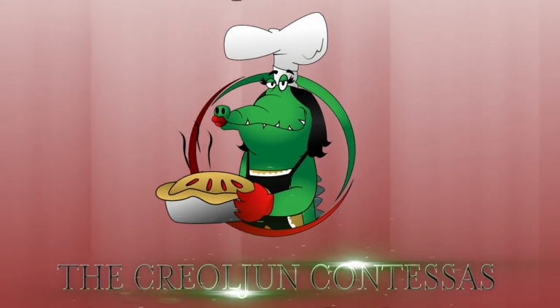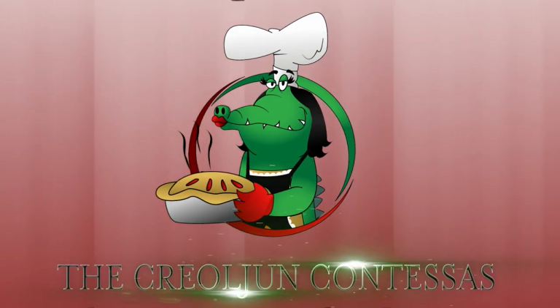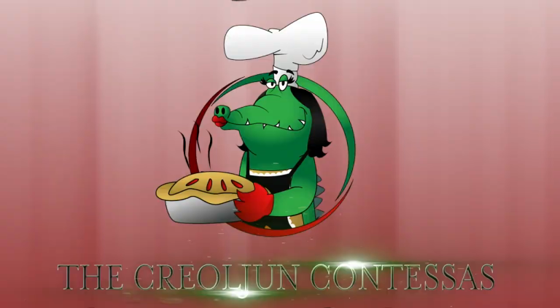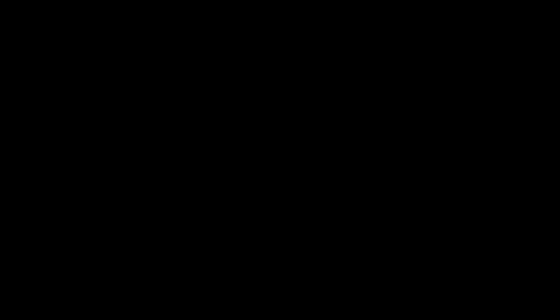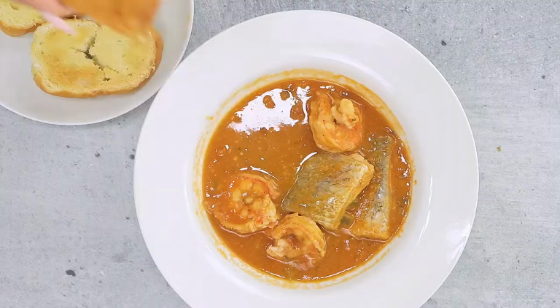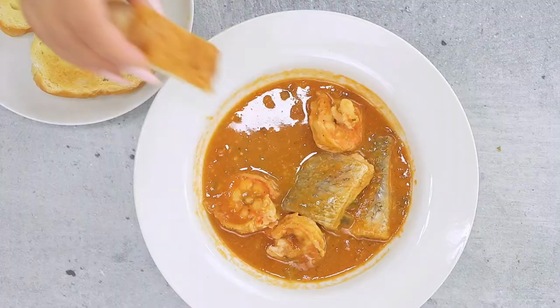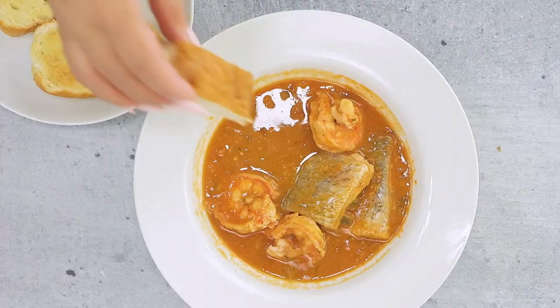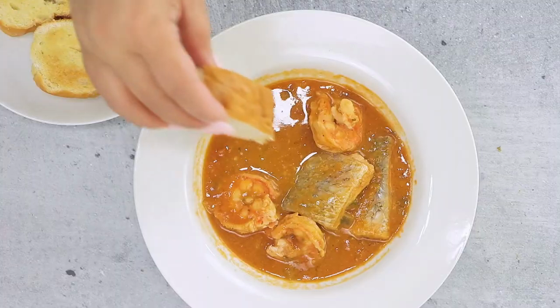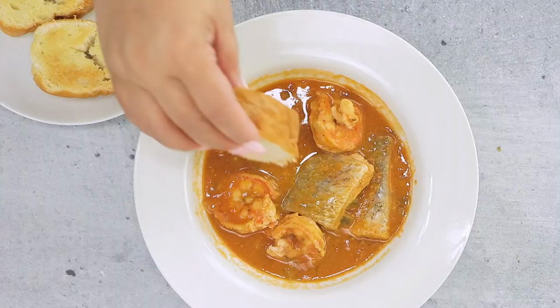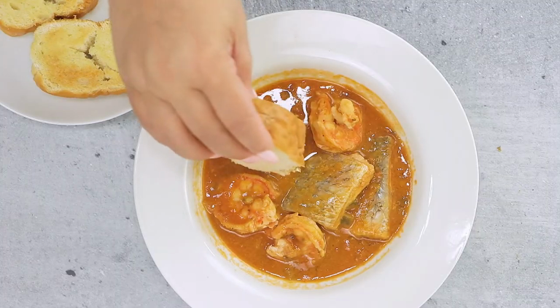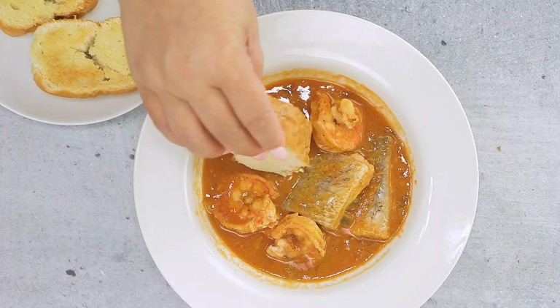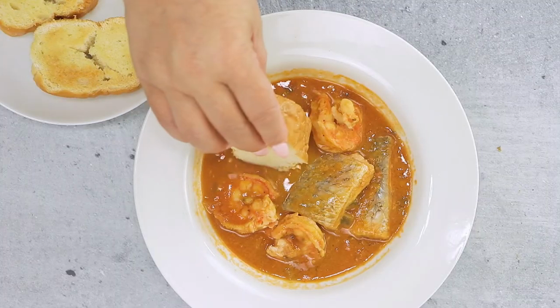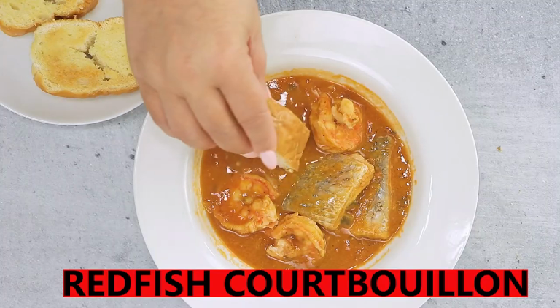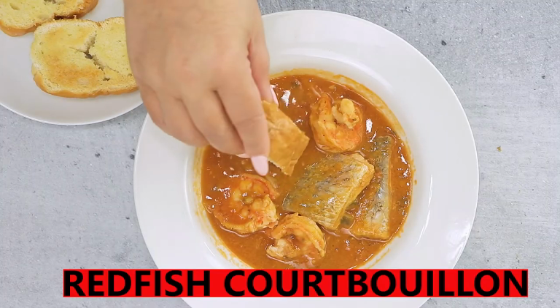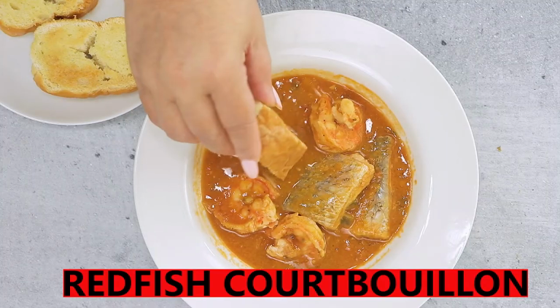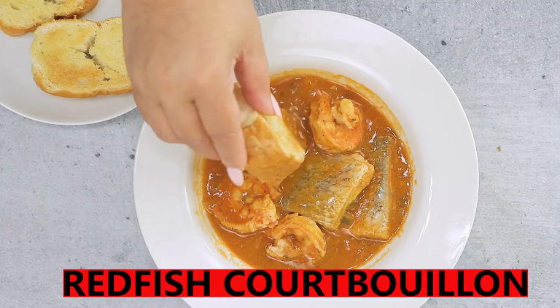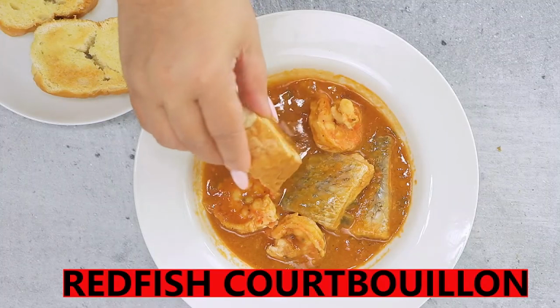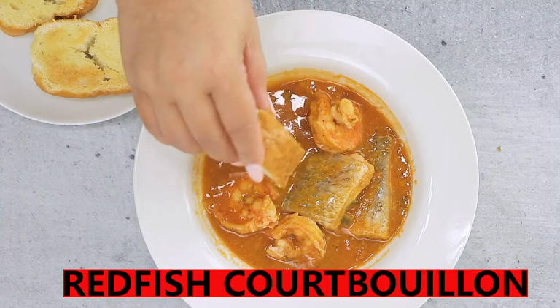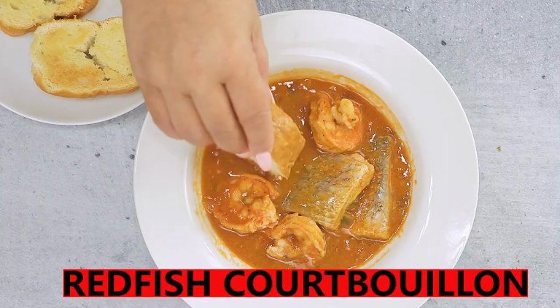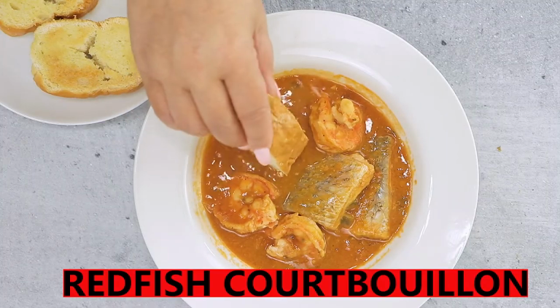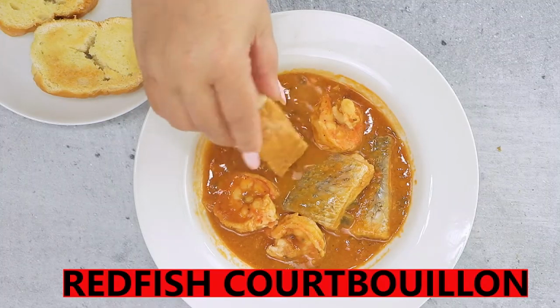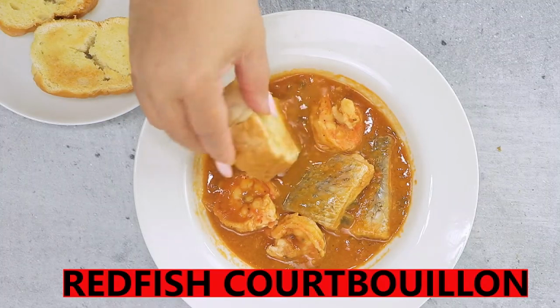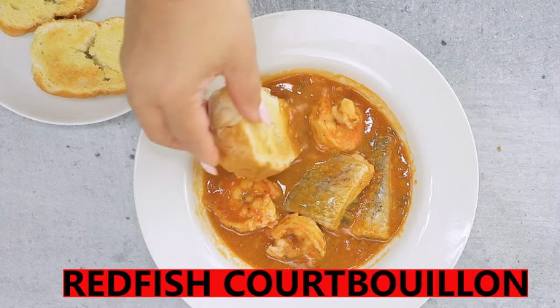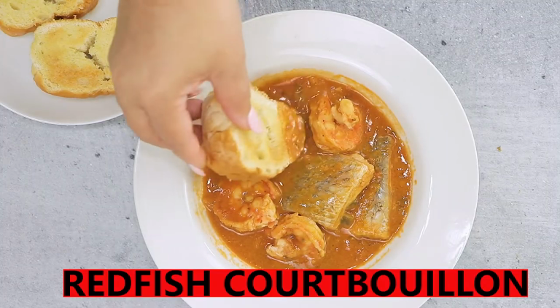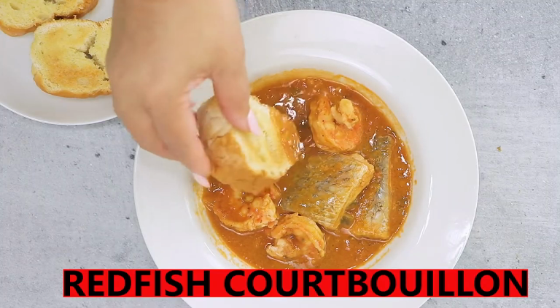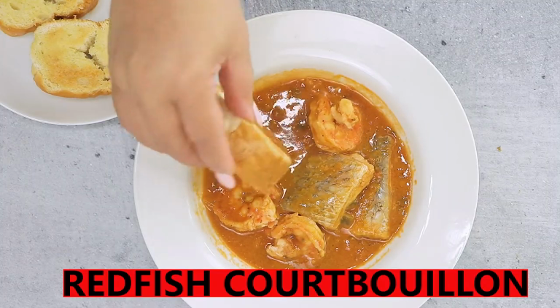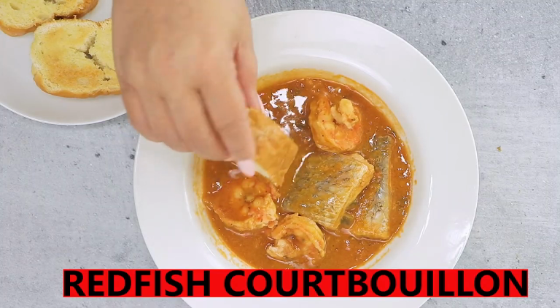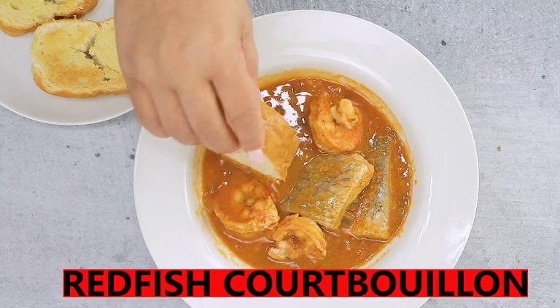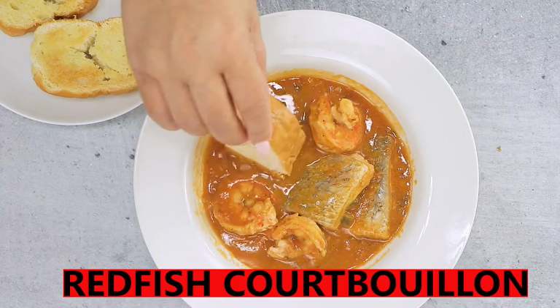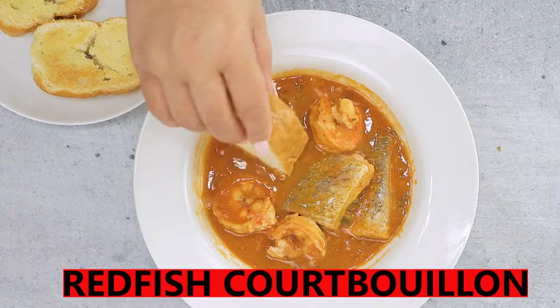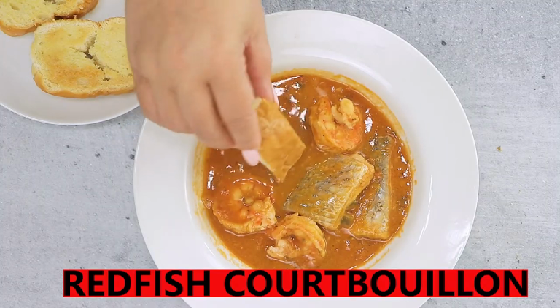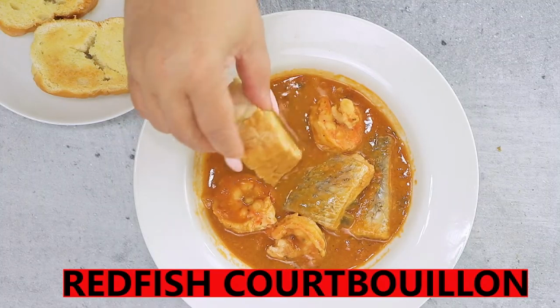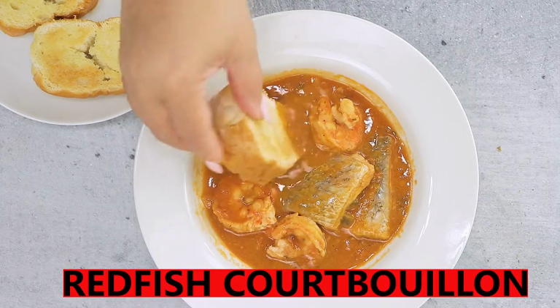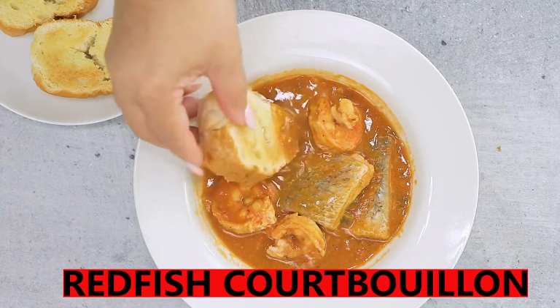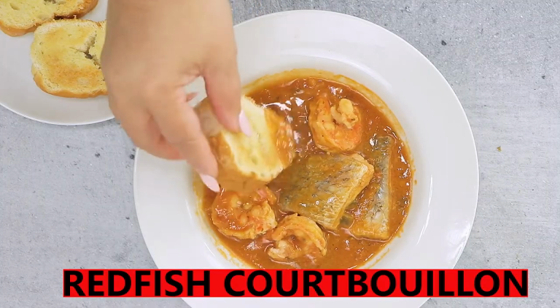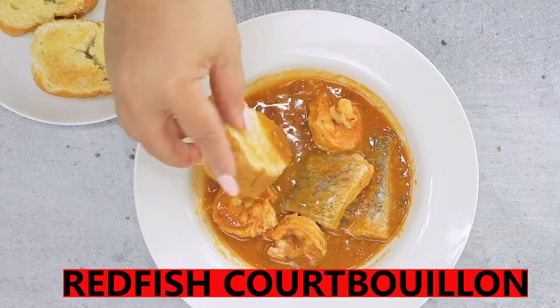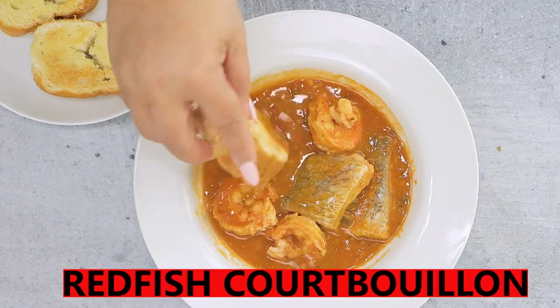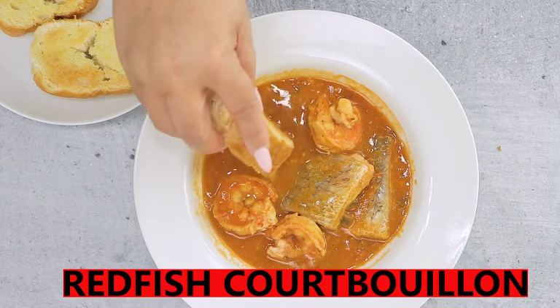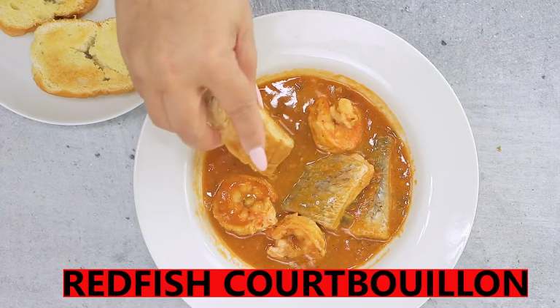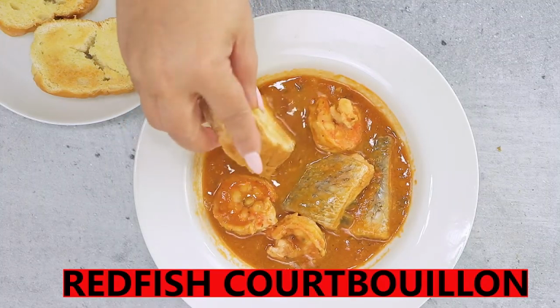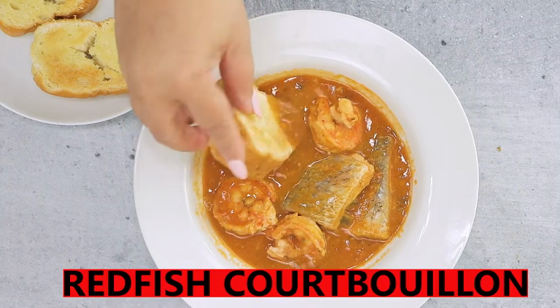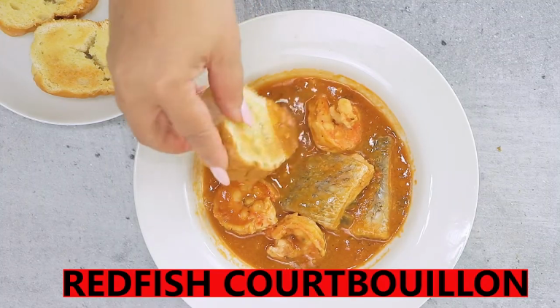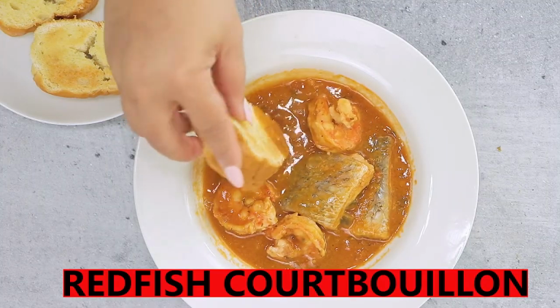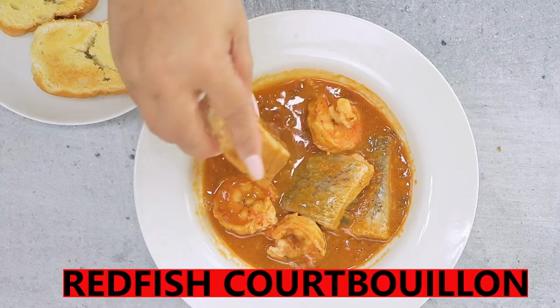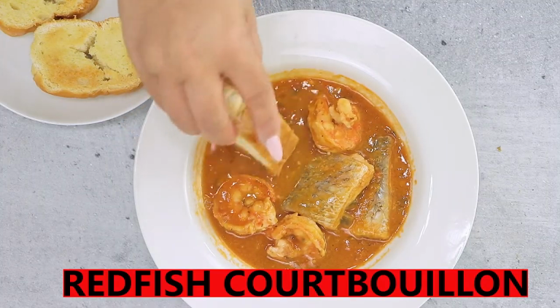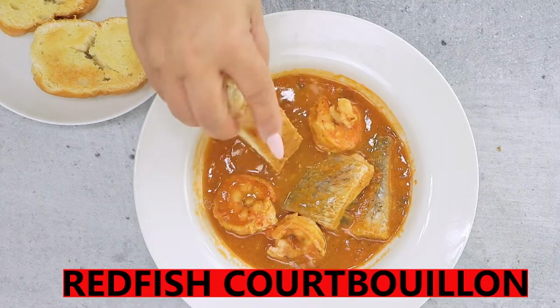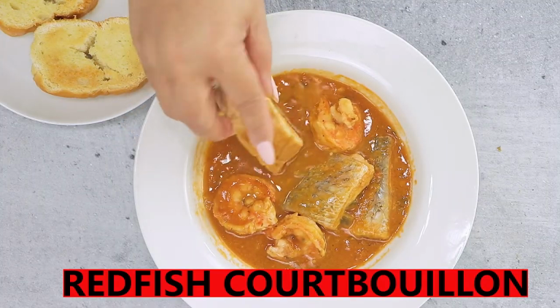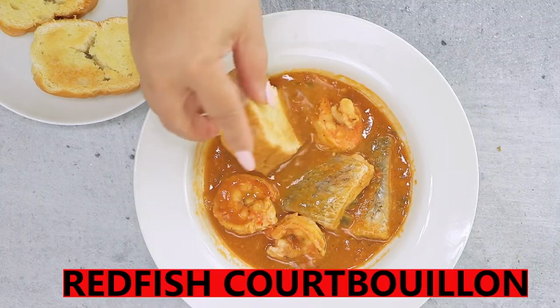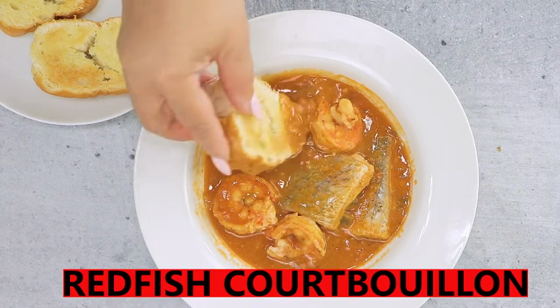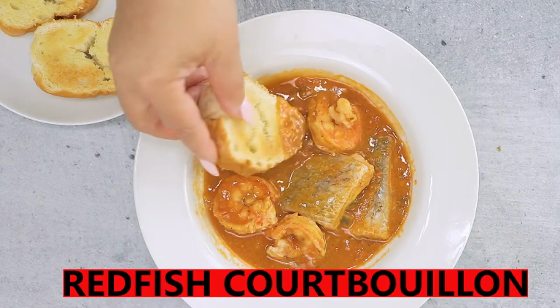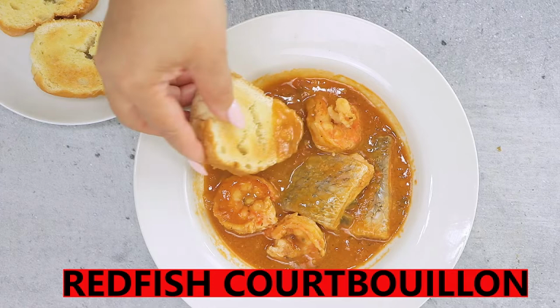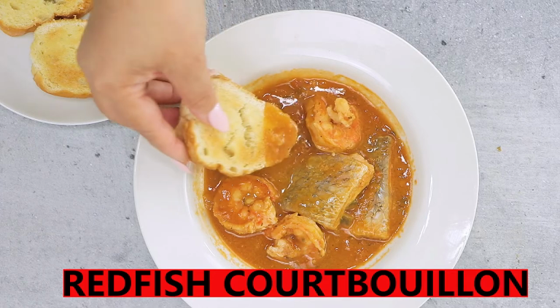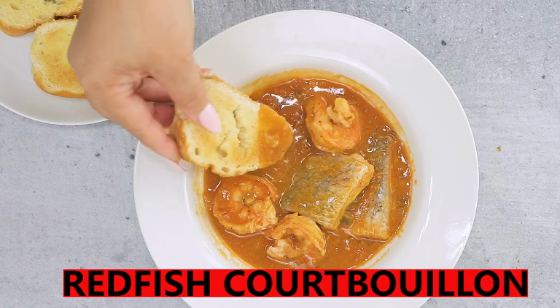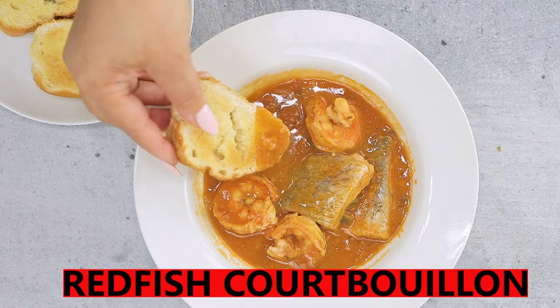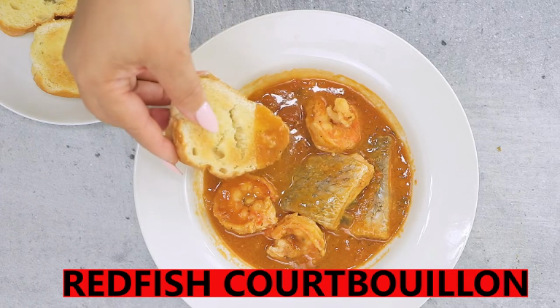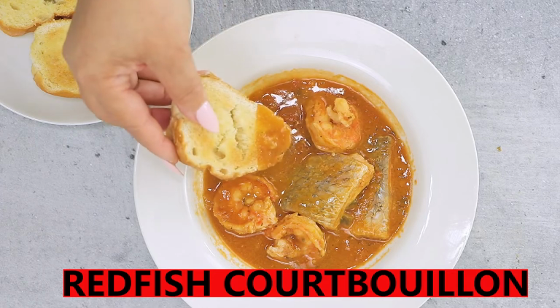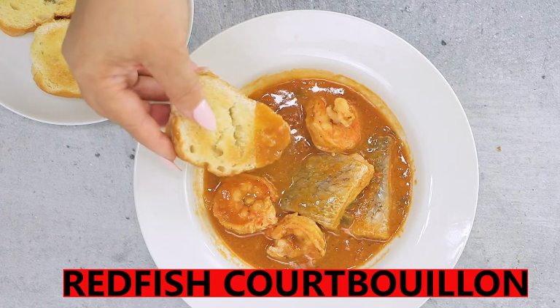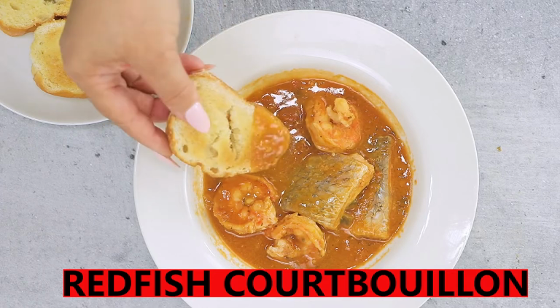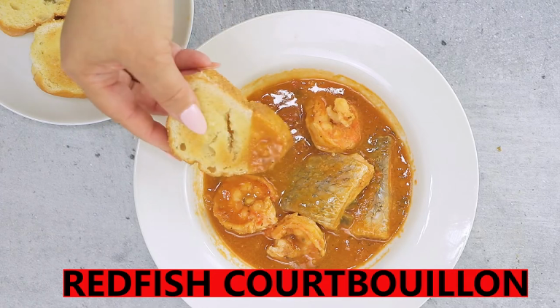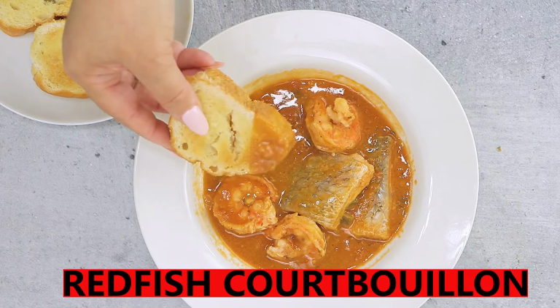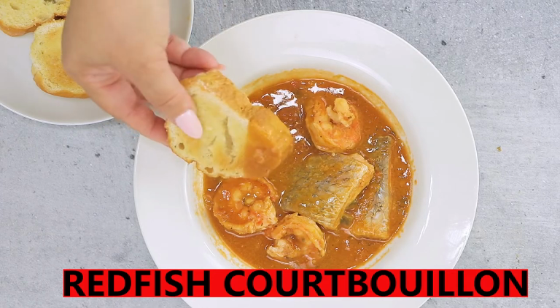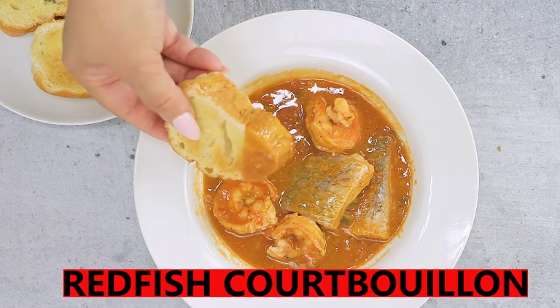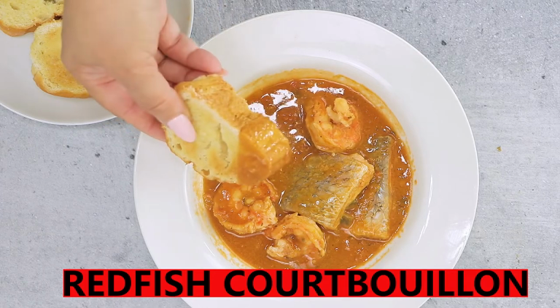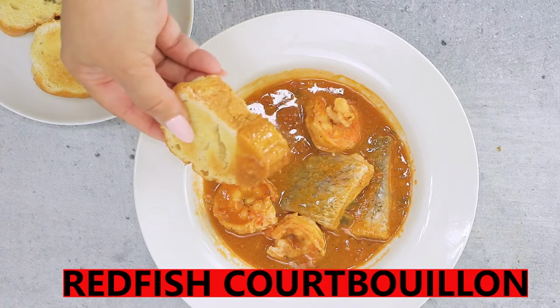Hey y'all! Today we're making a Creole and Cajun classic, Redfish Cubion. So let's get started.